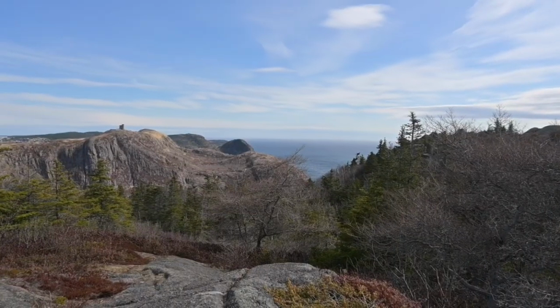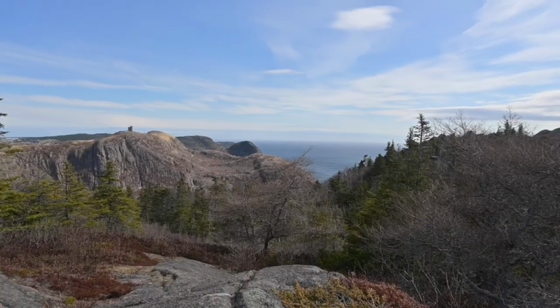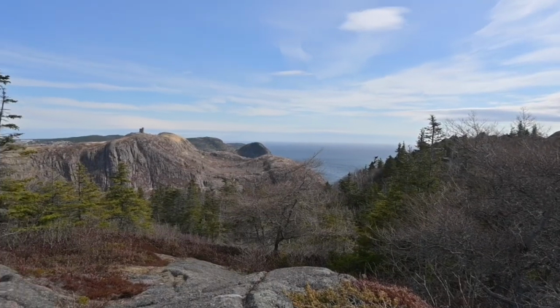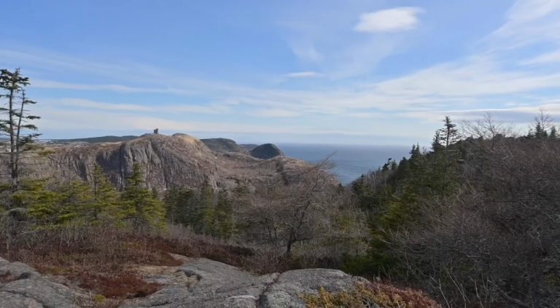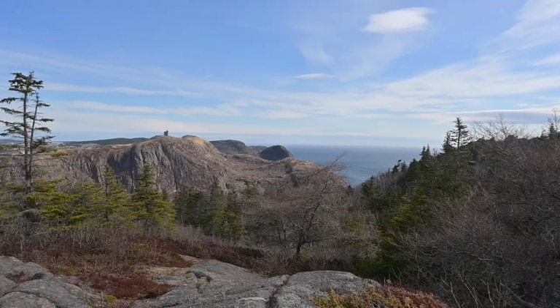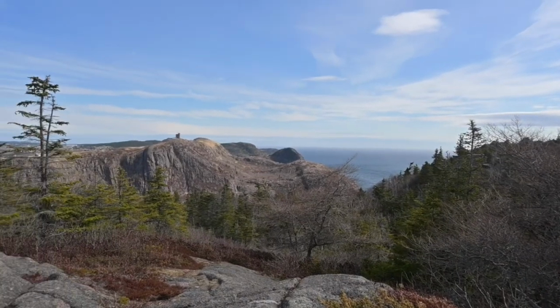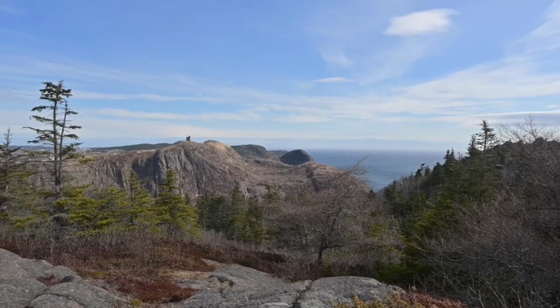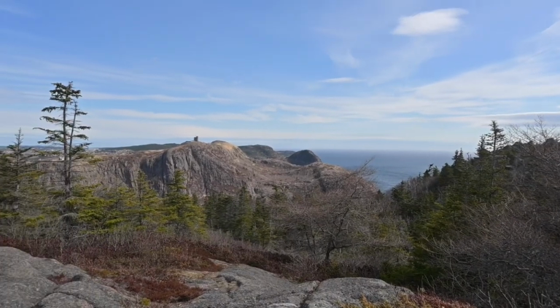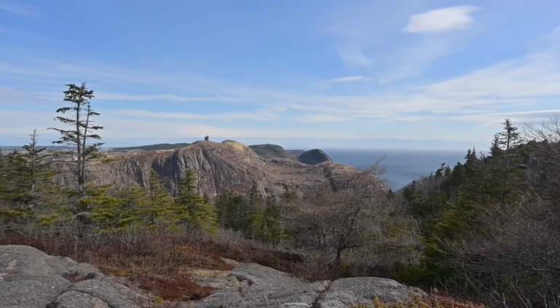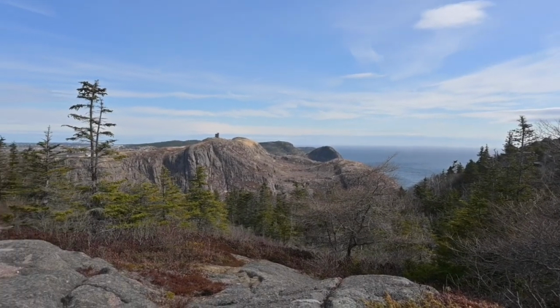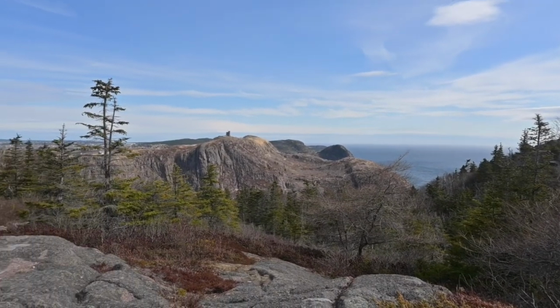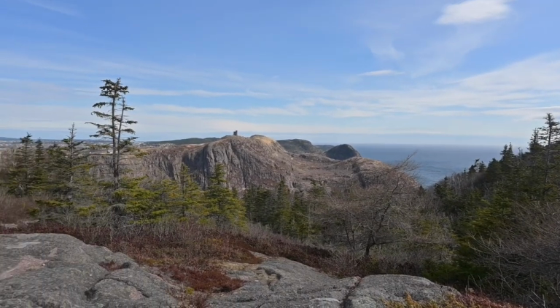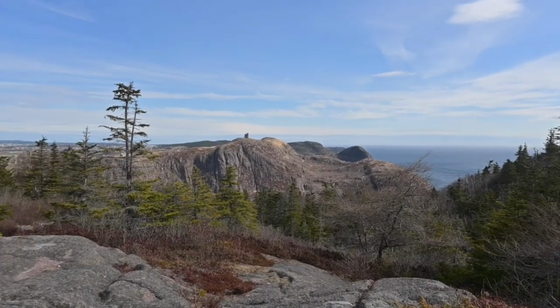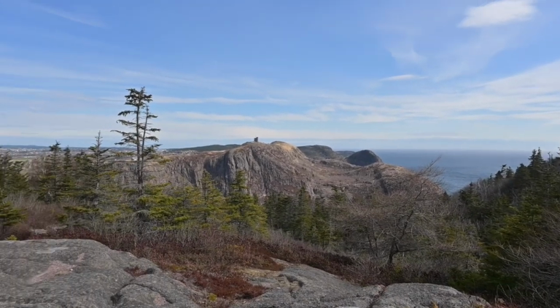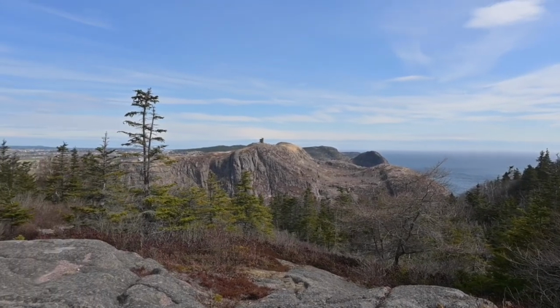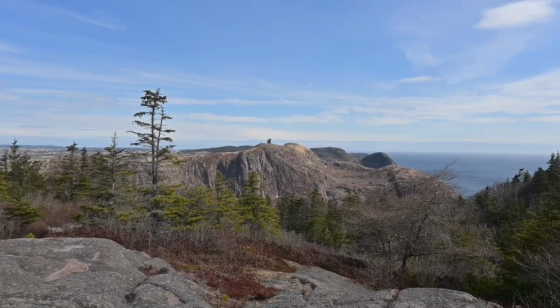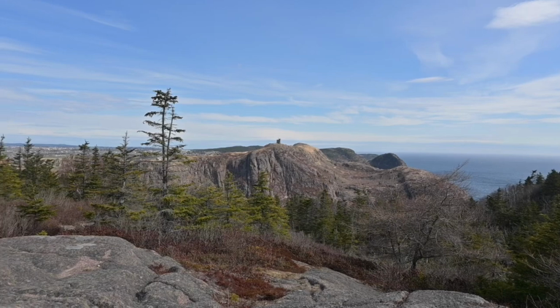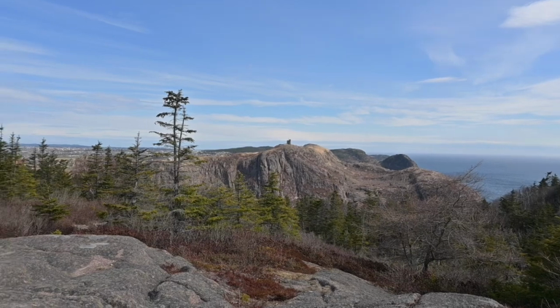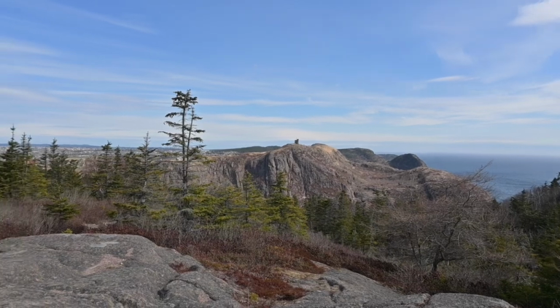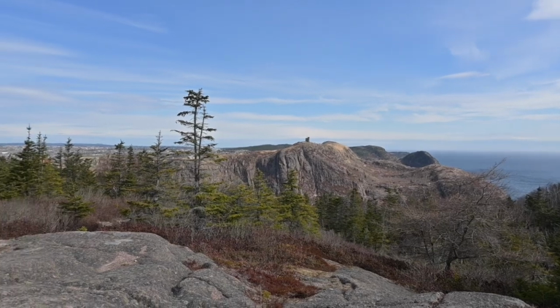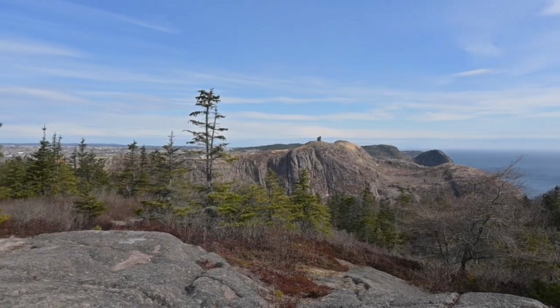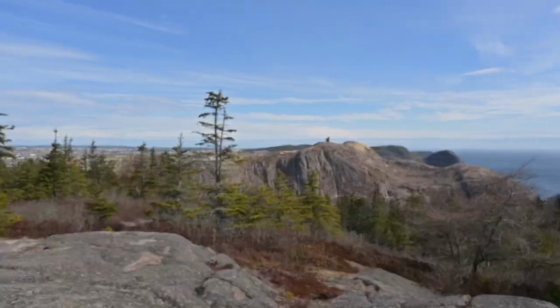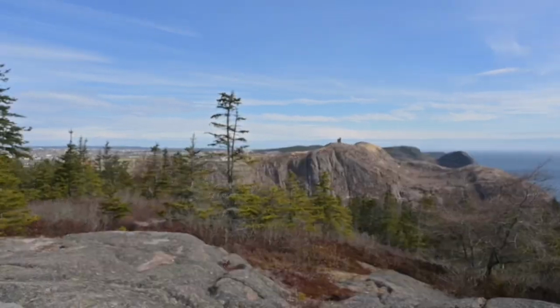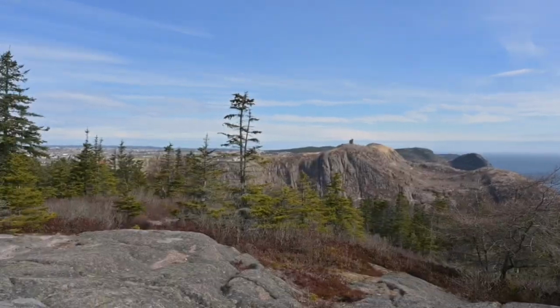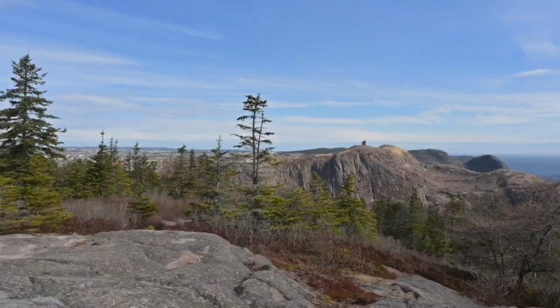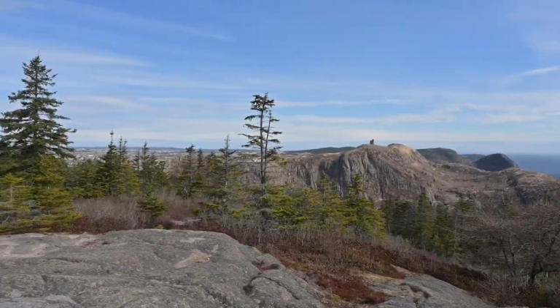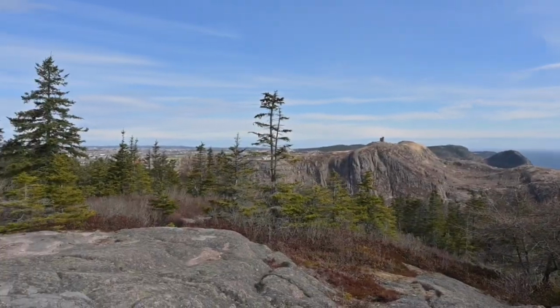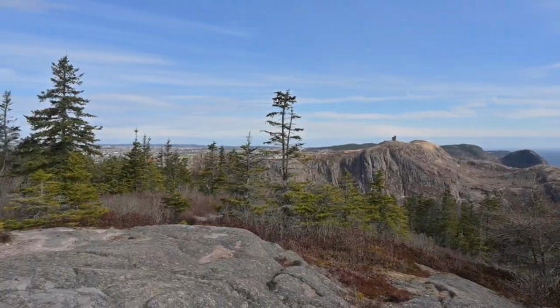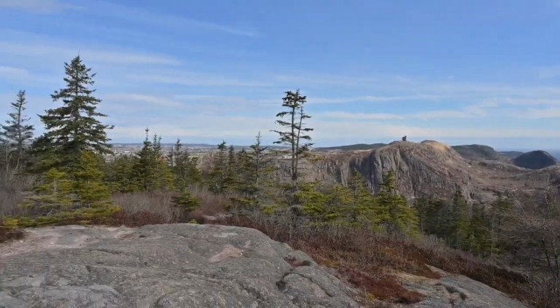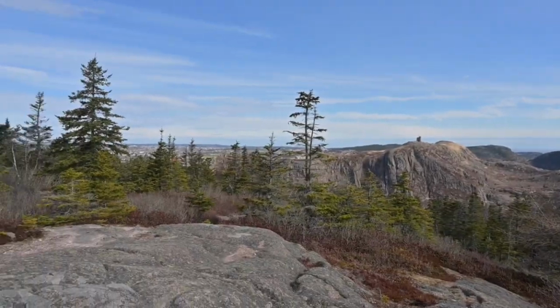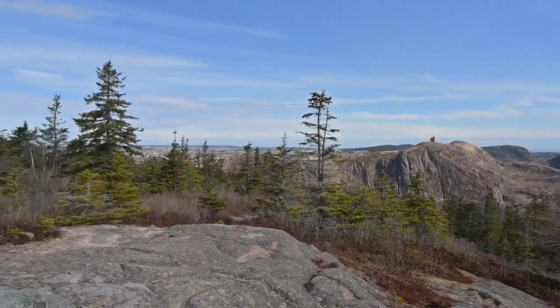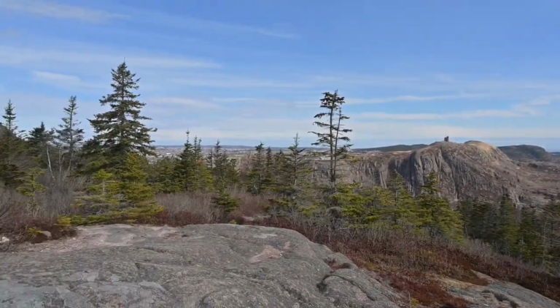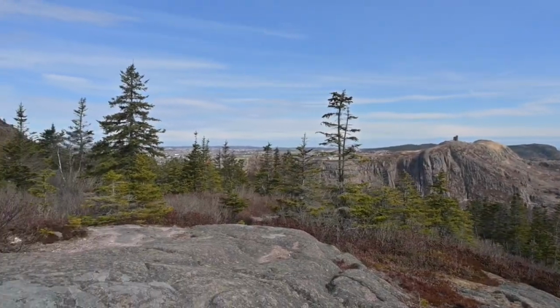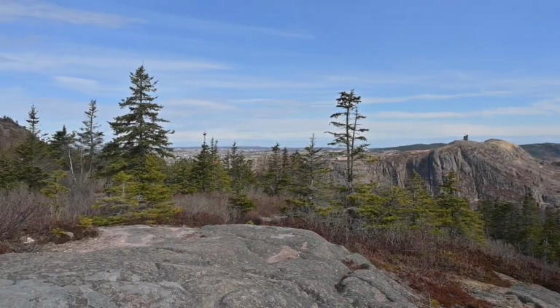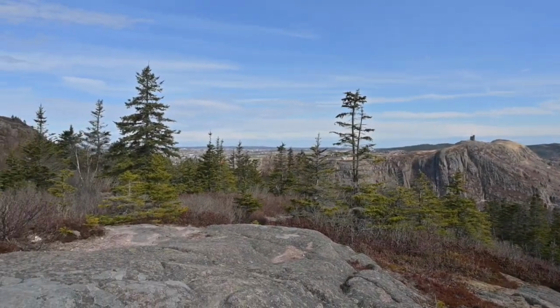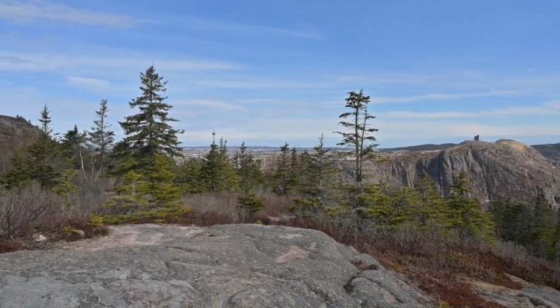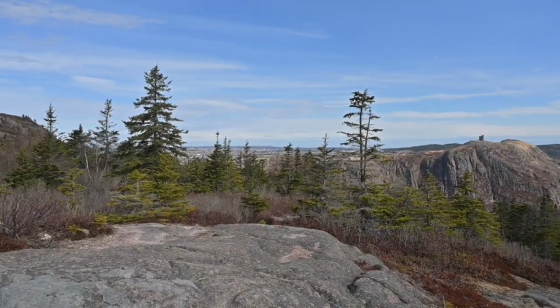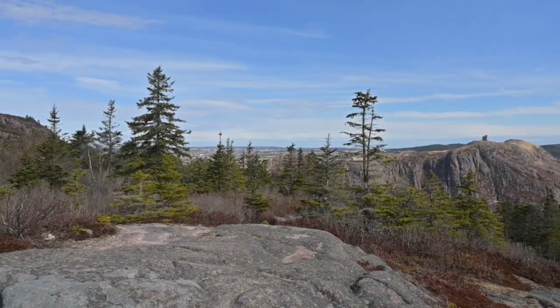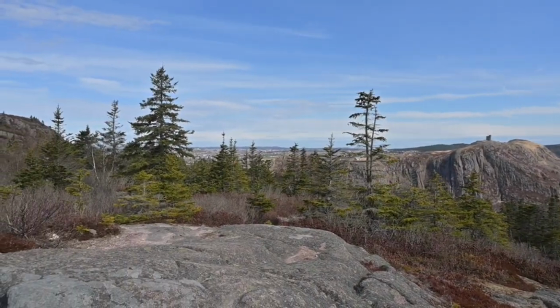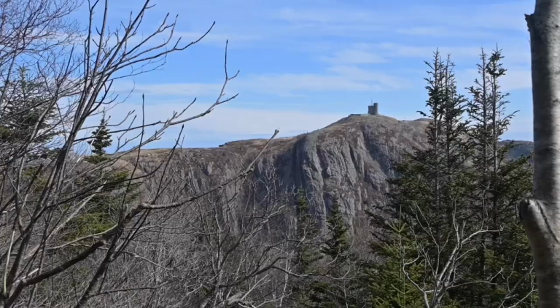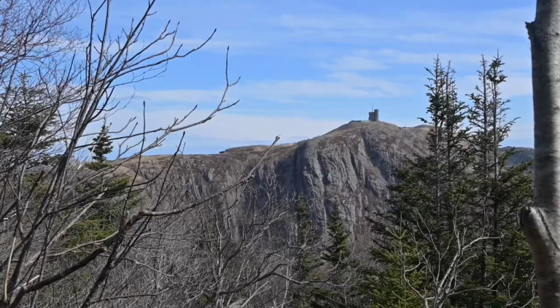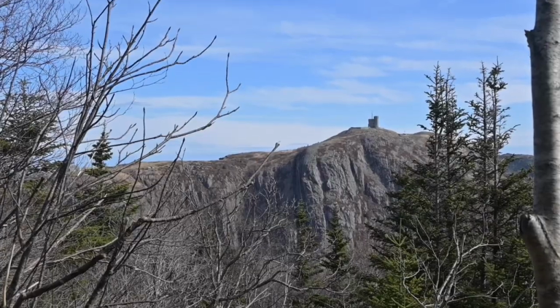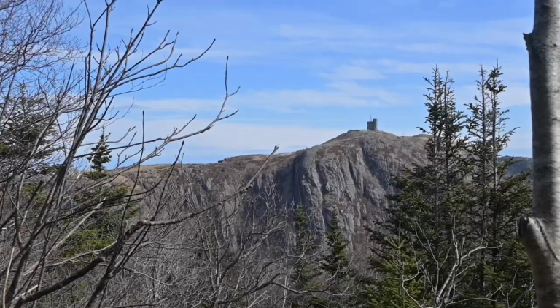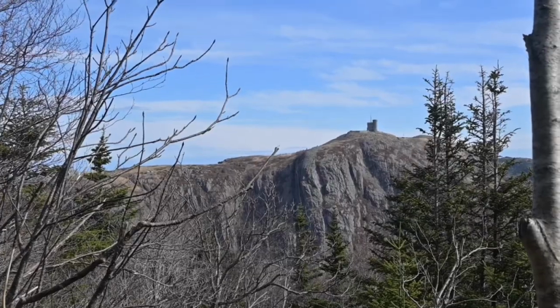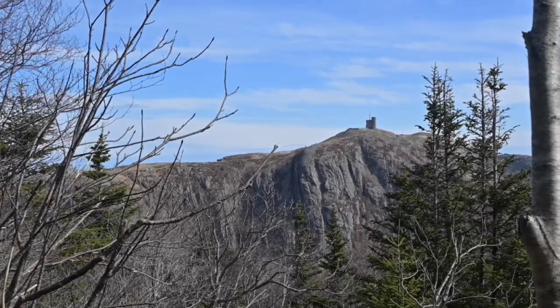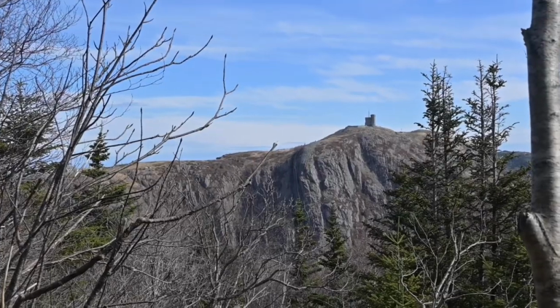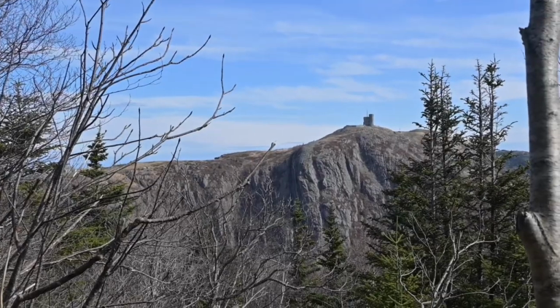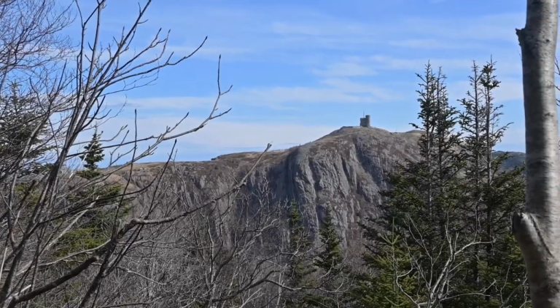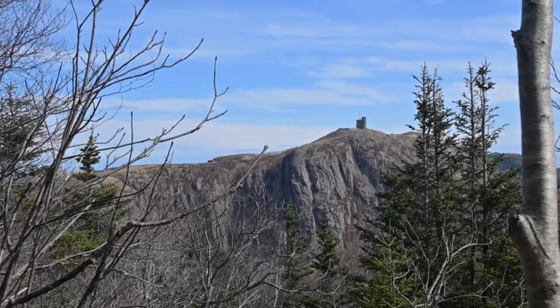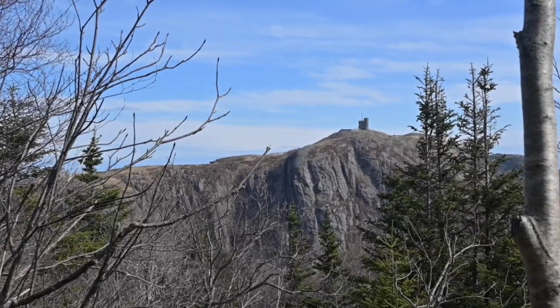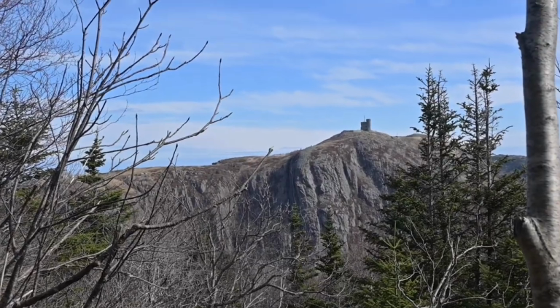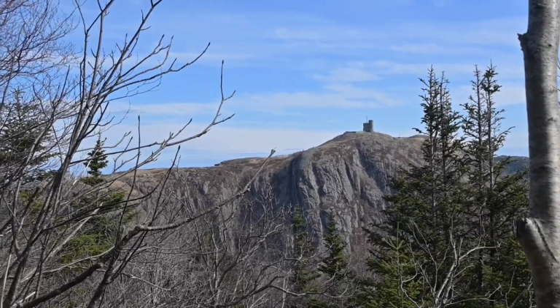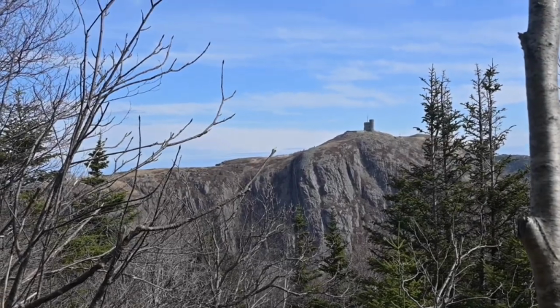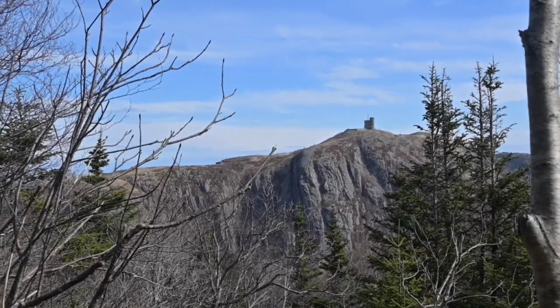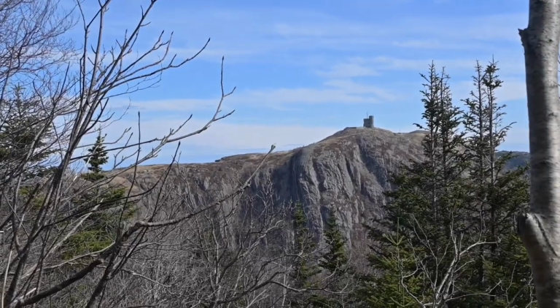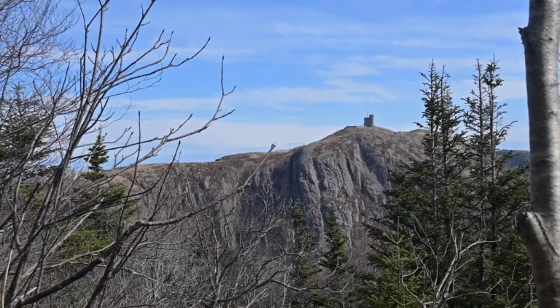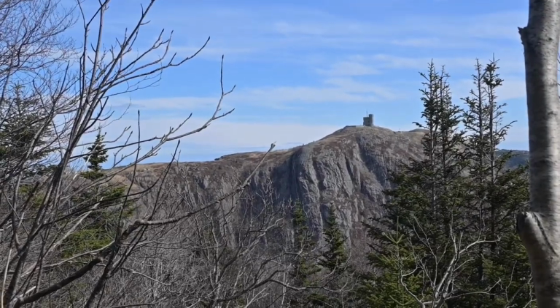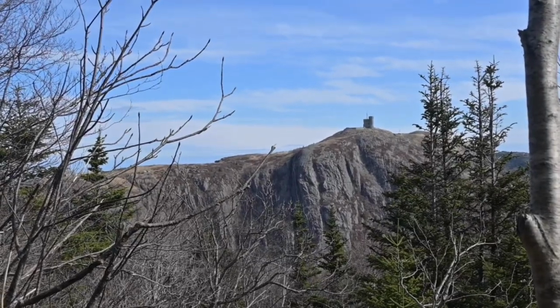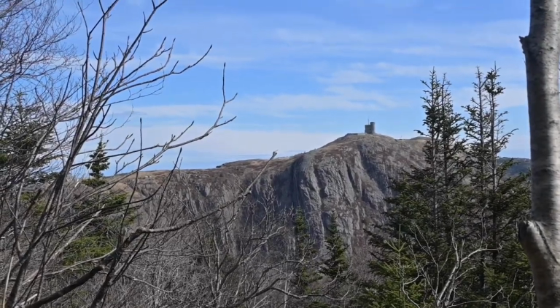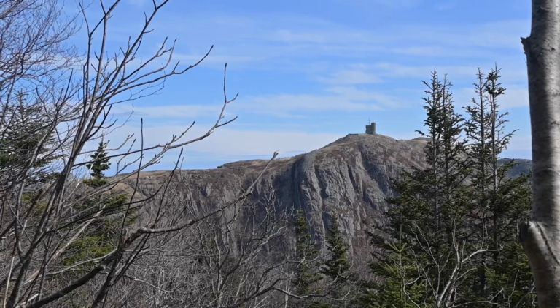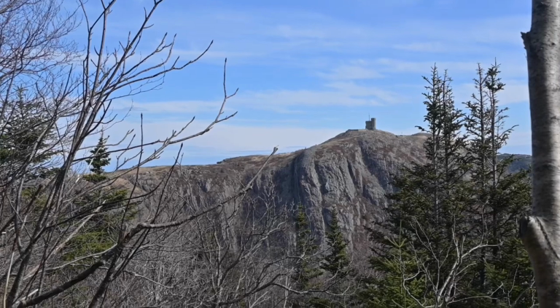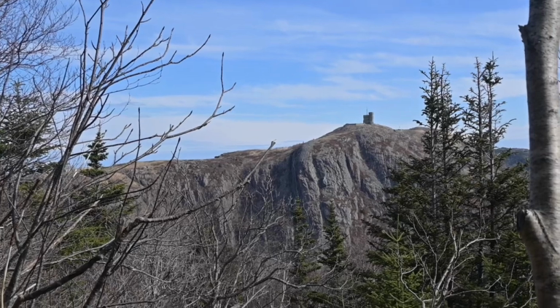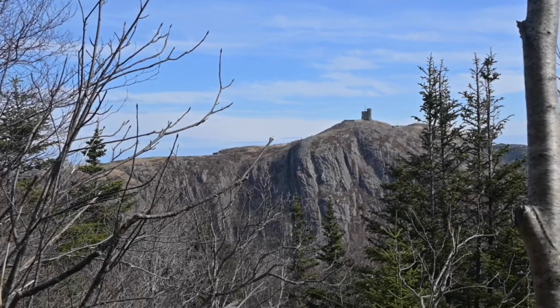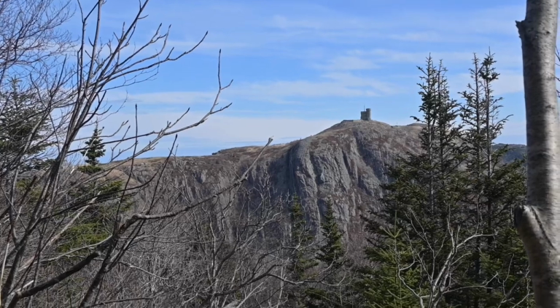Almost to the top — there's Signal Hill right over there.